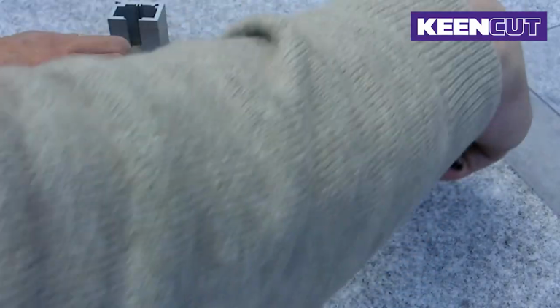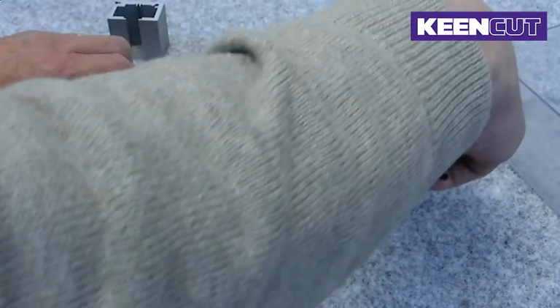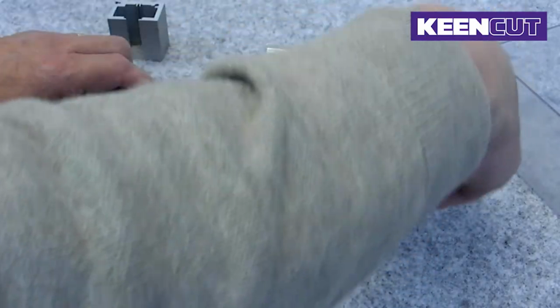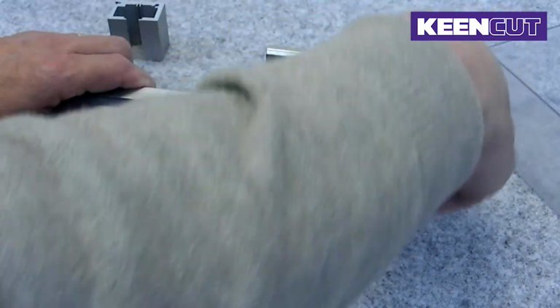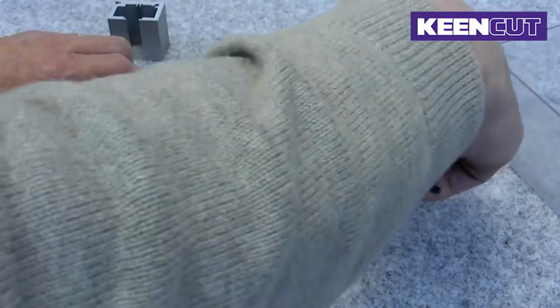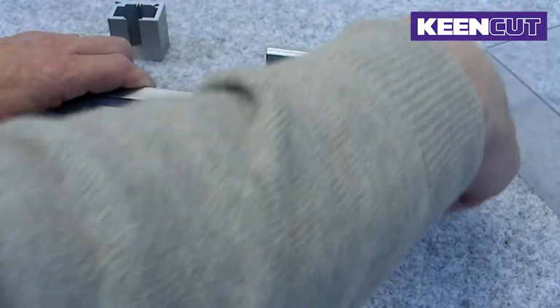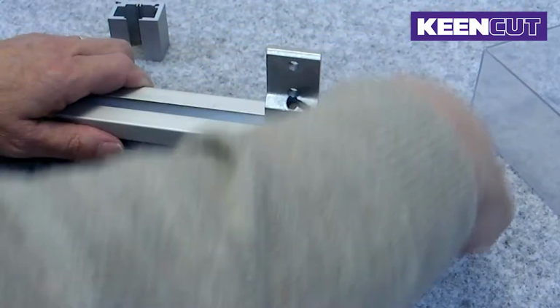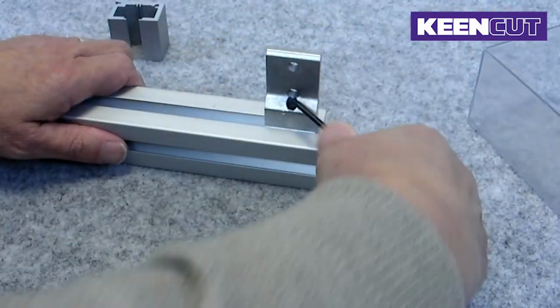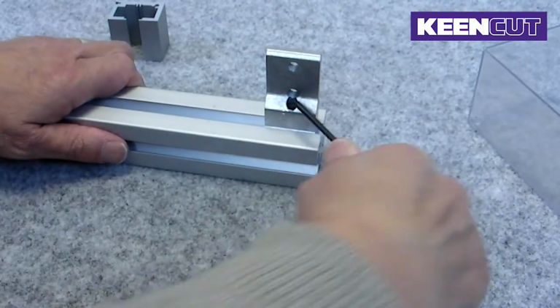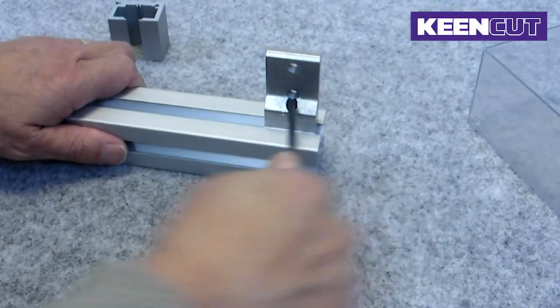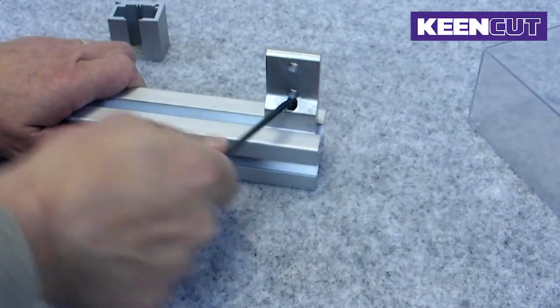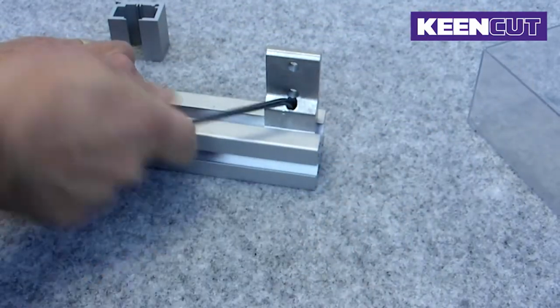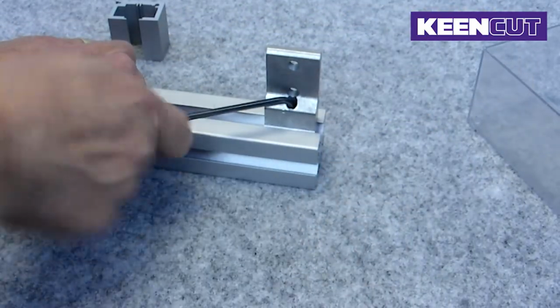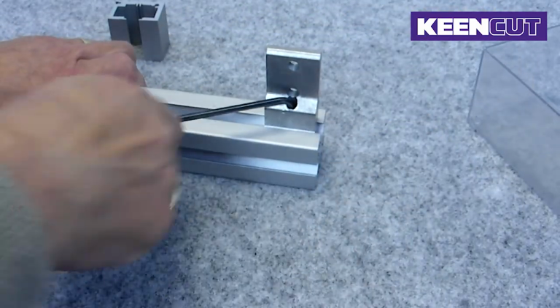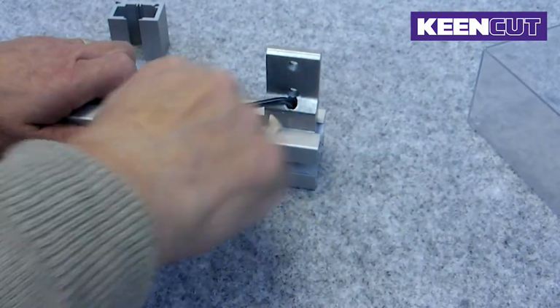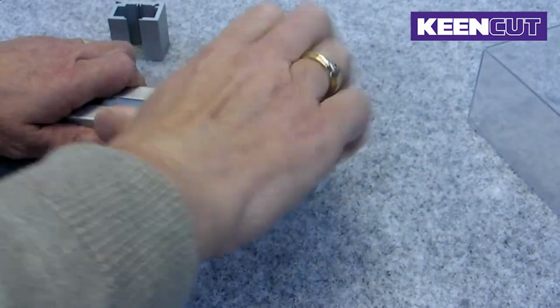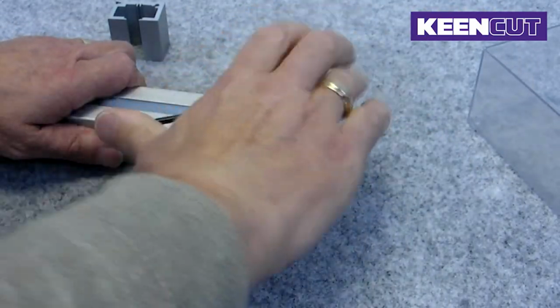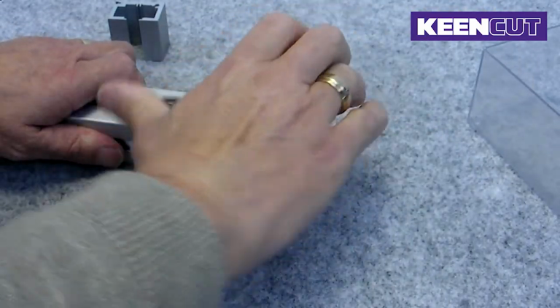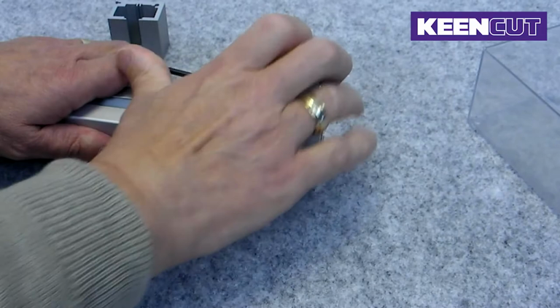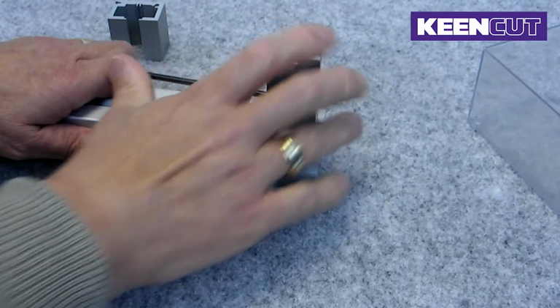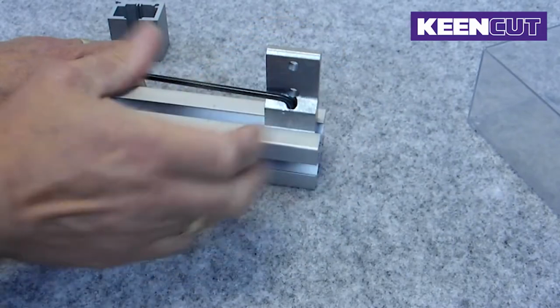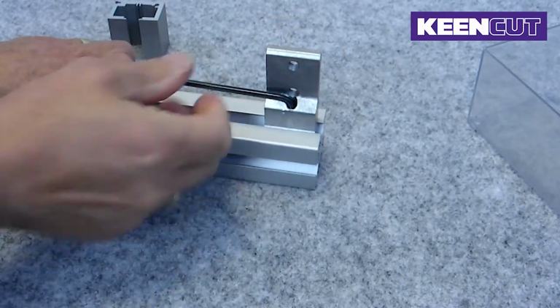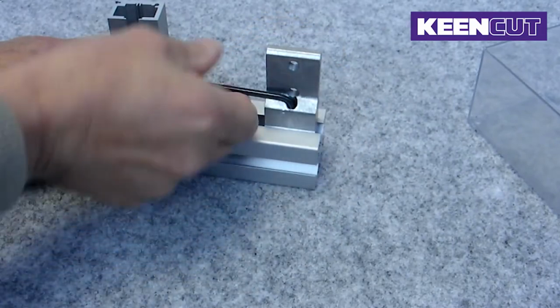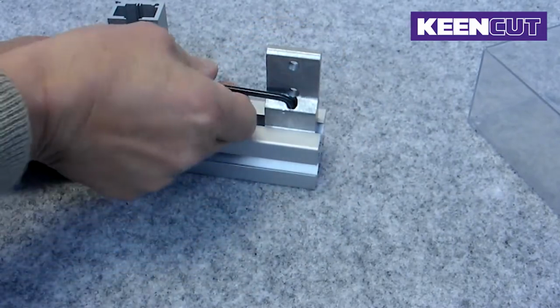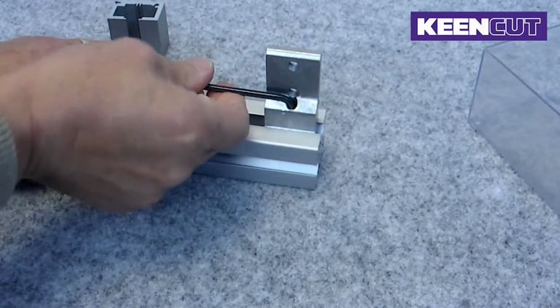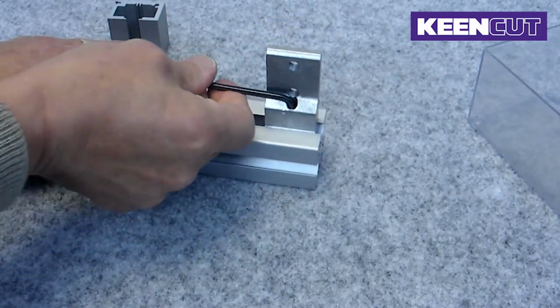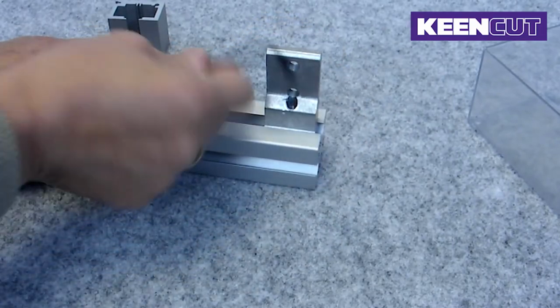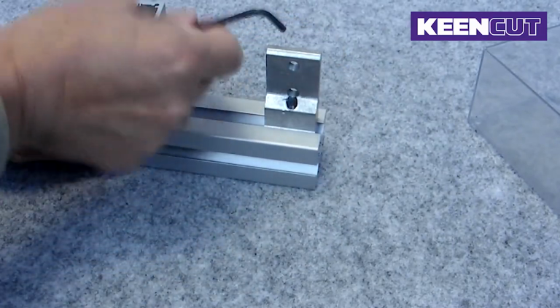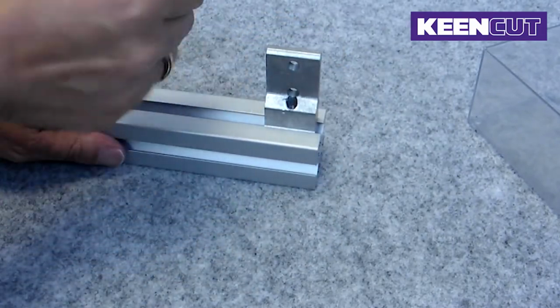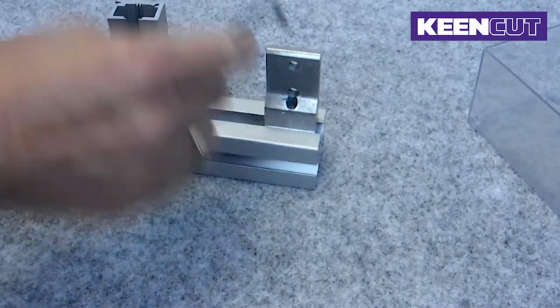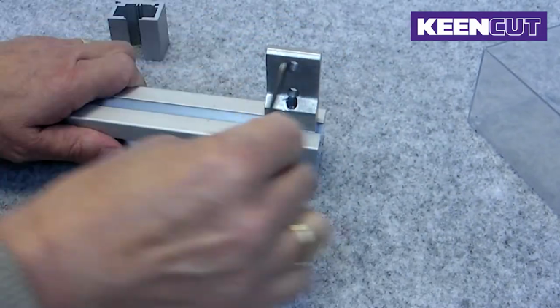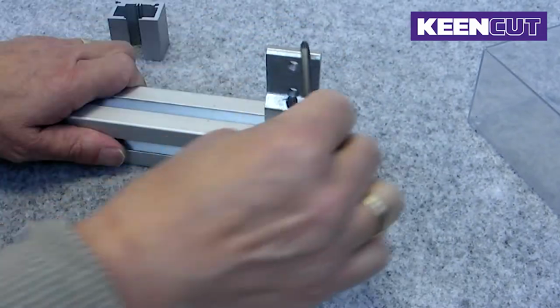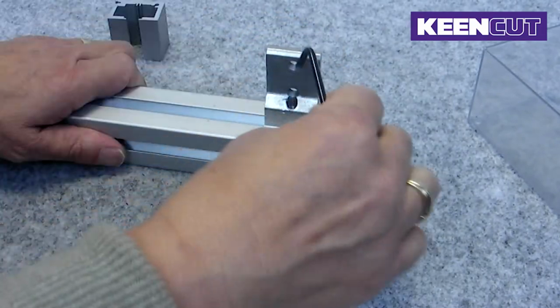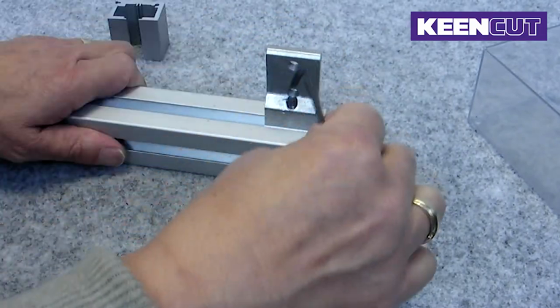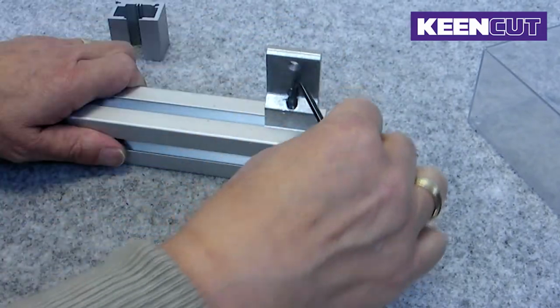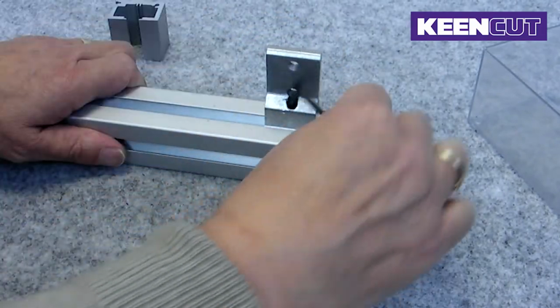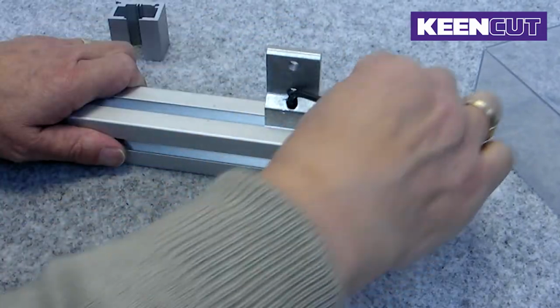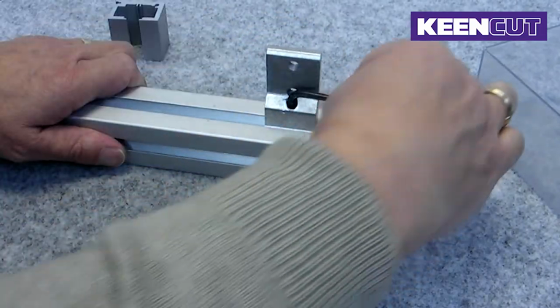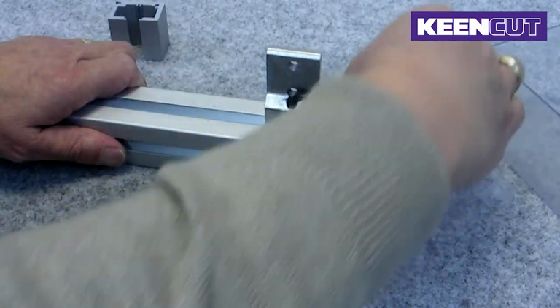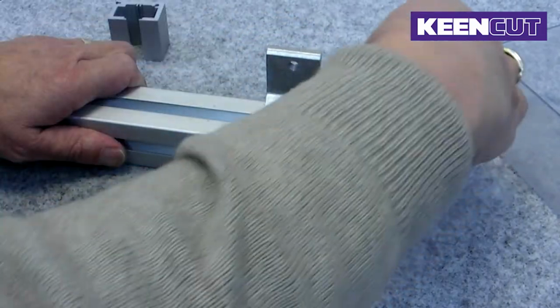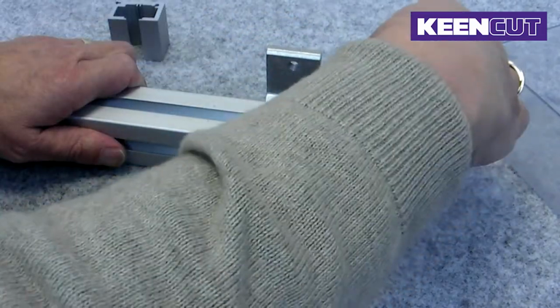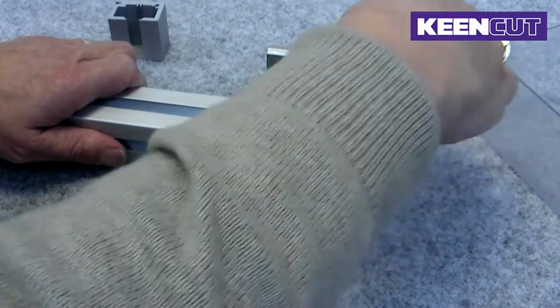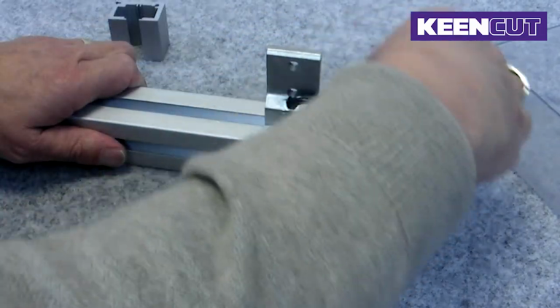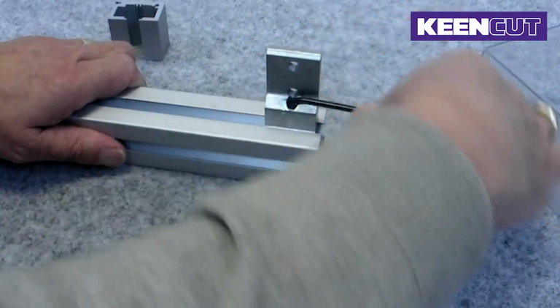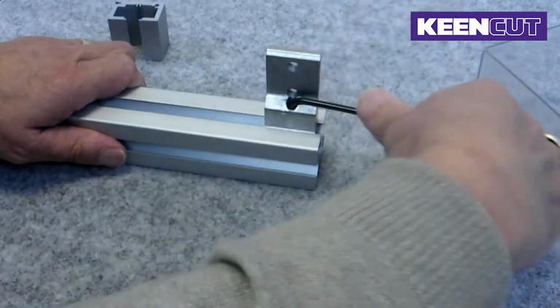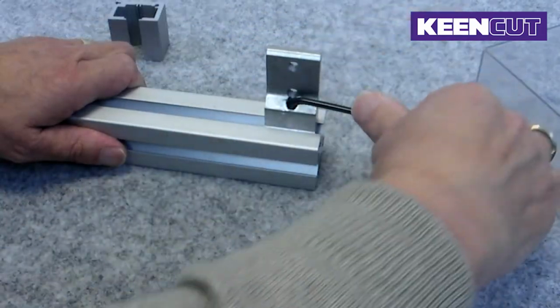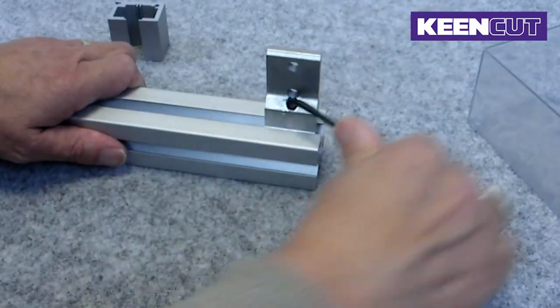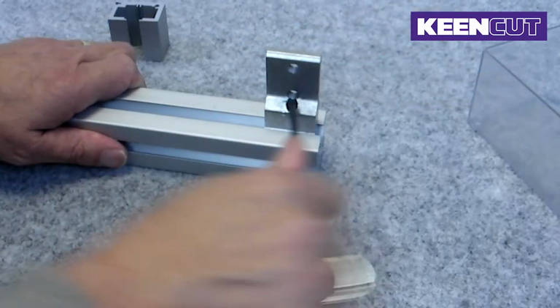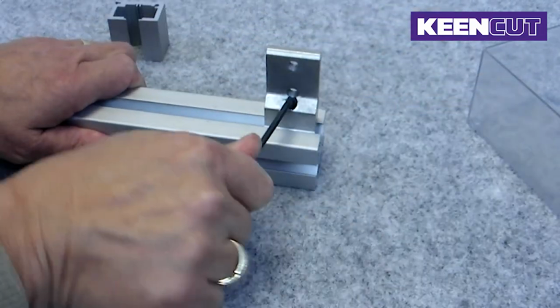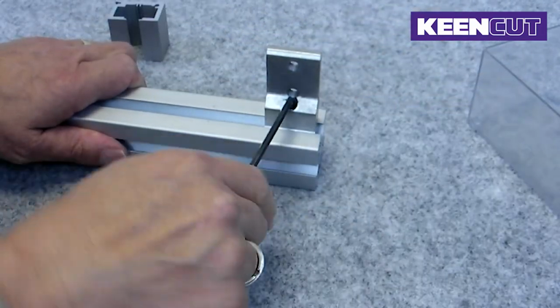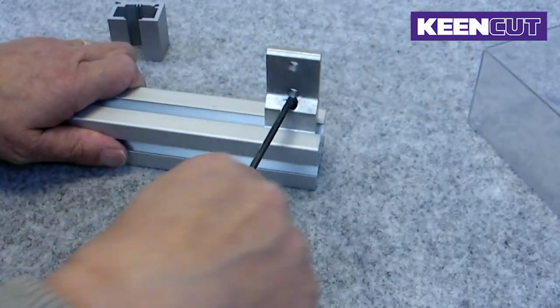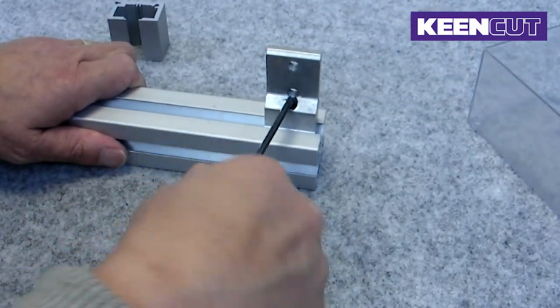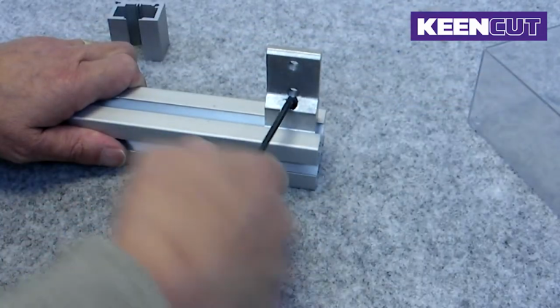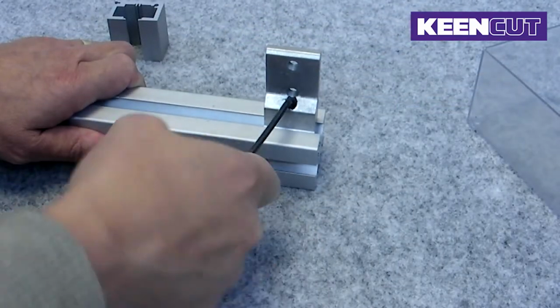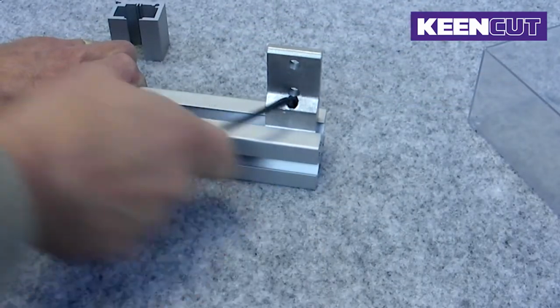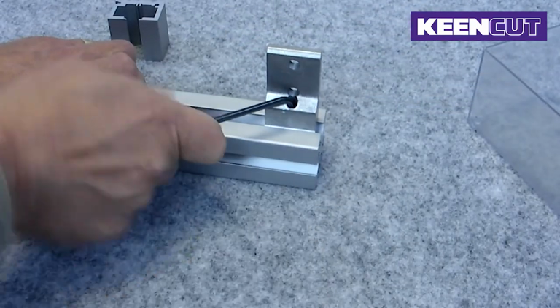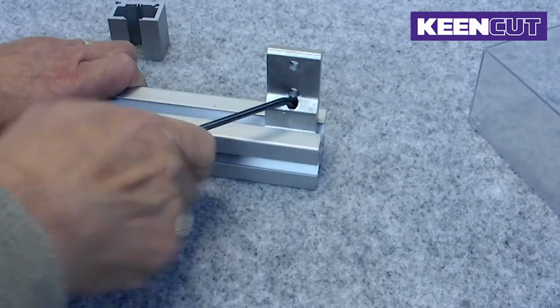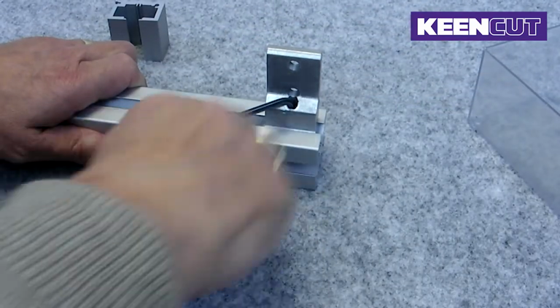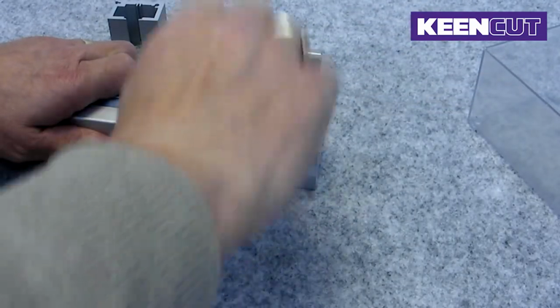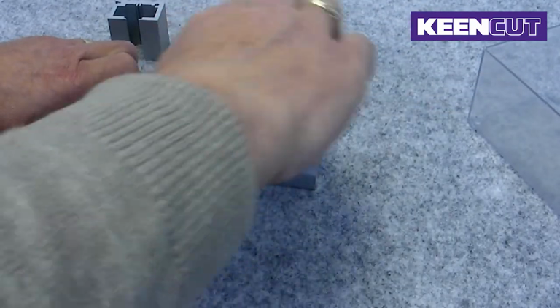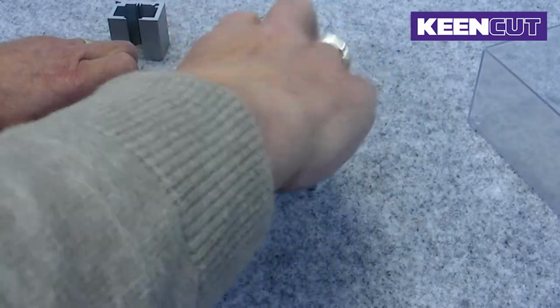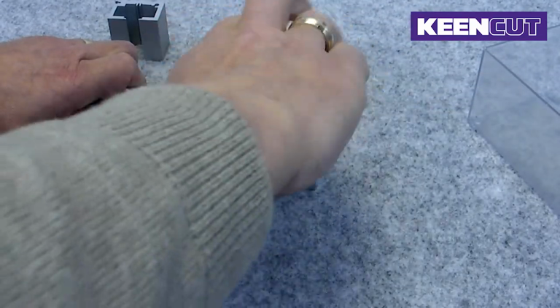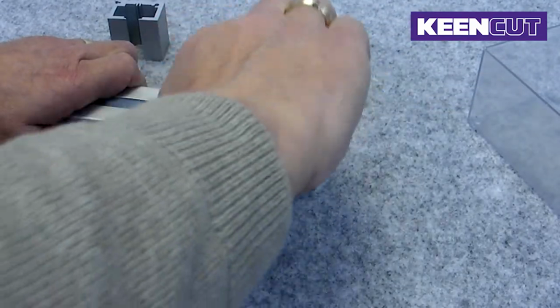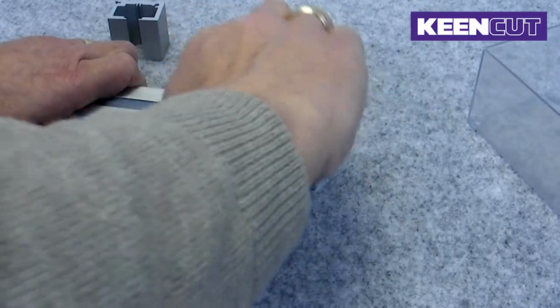Once you are happy with the position, turn the grub screw a further two to three half turns to create a deeper indentation.